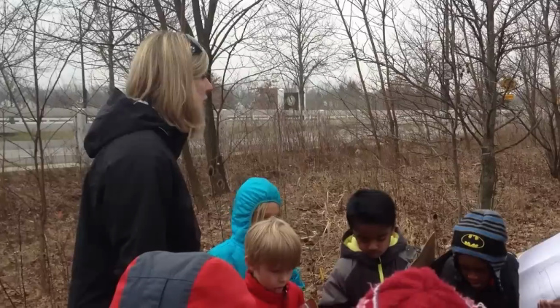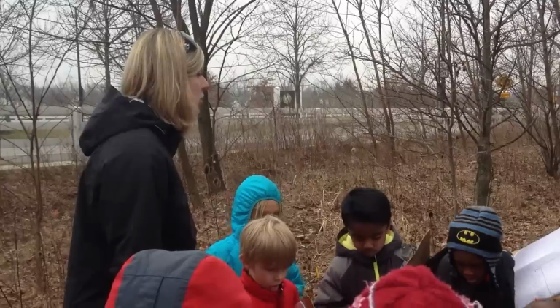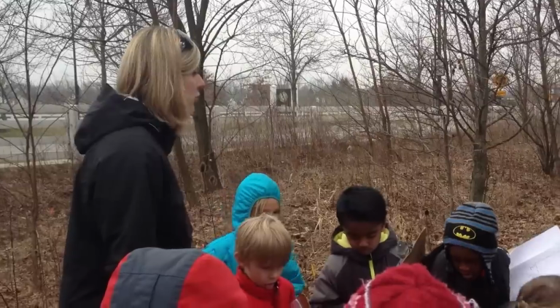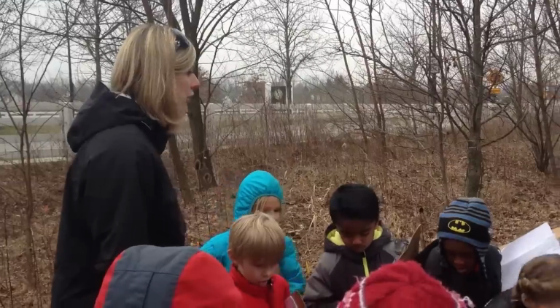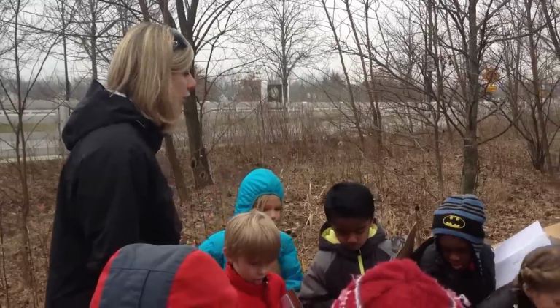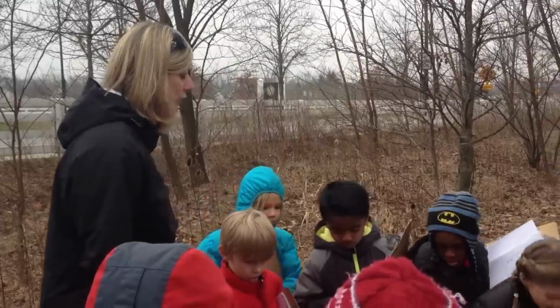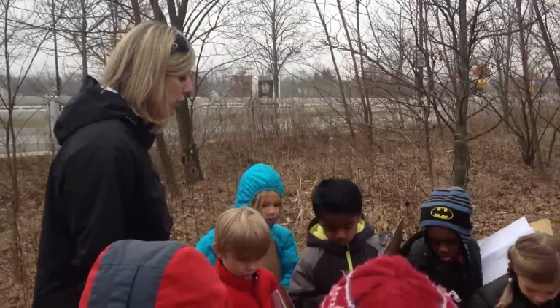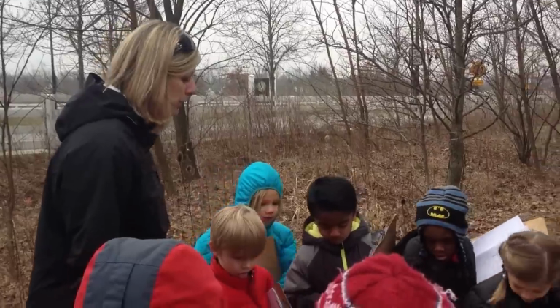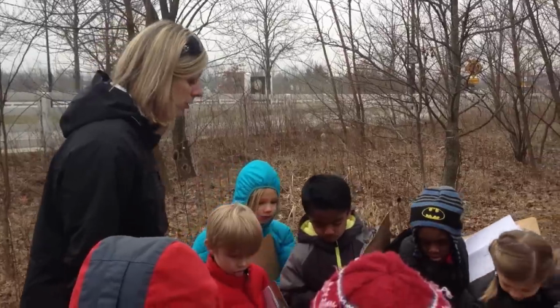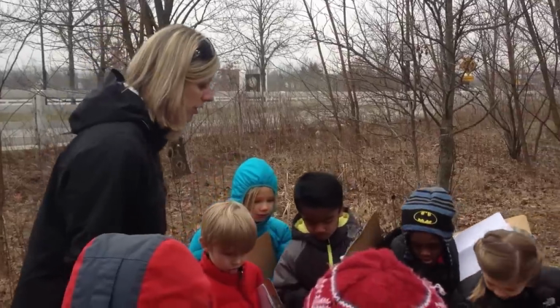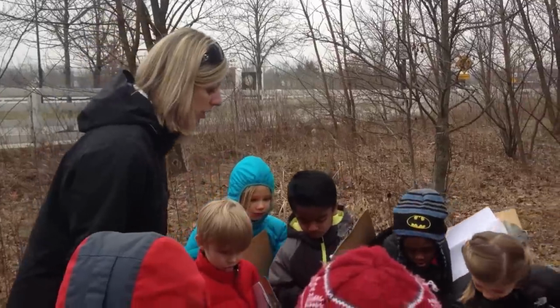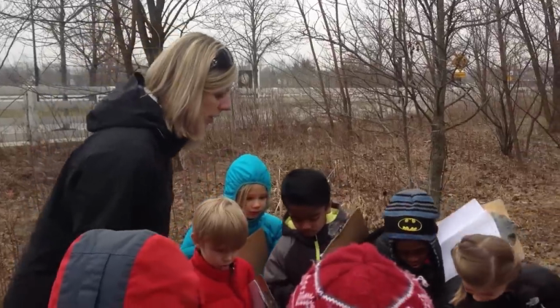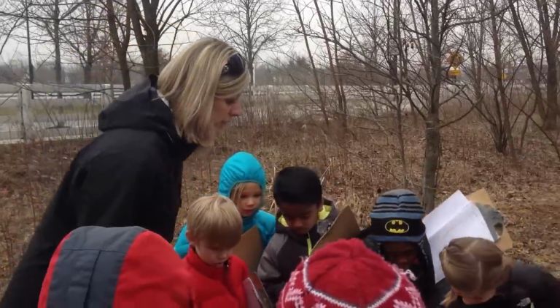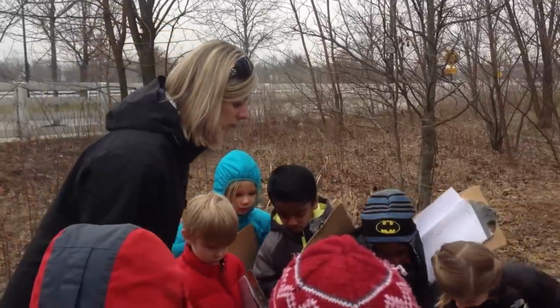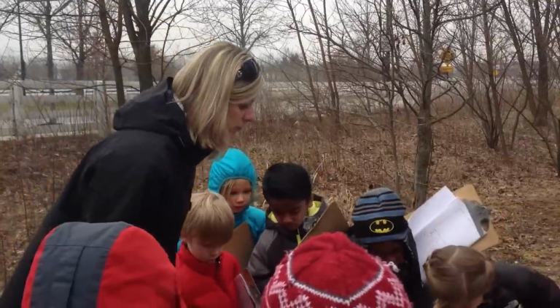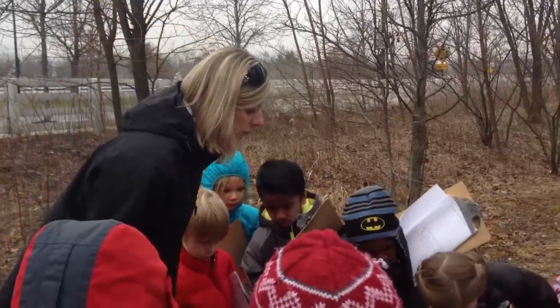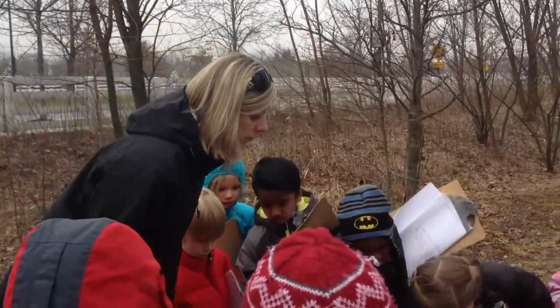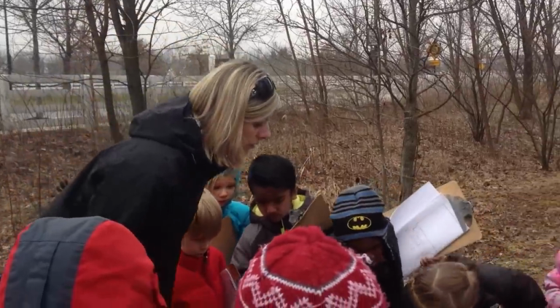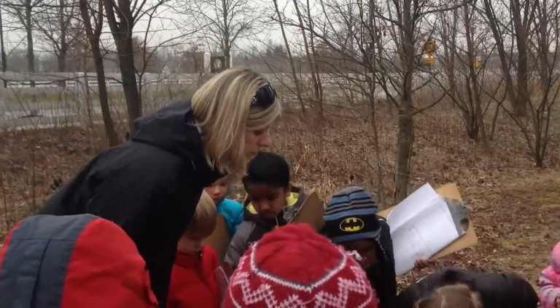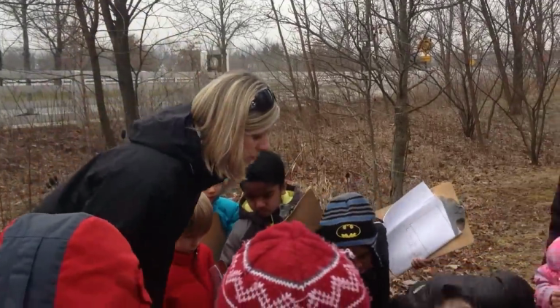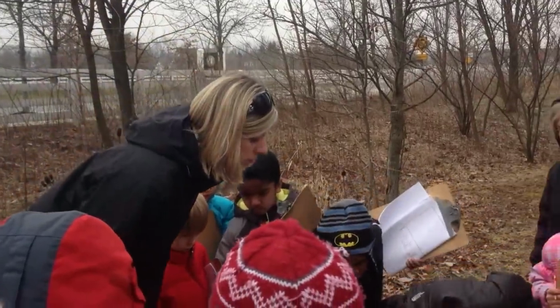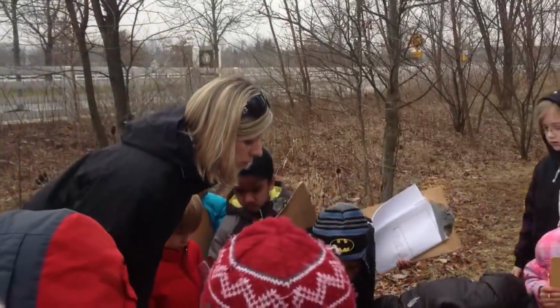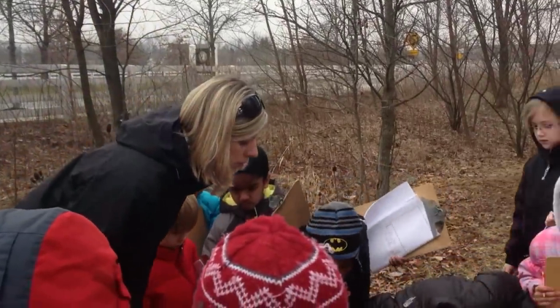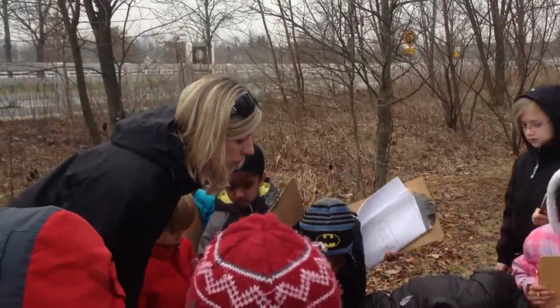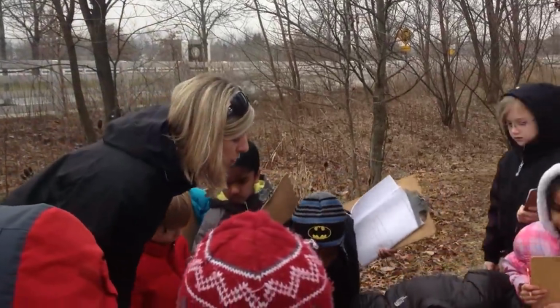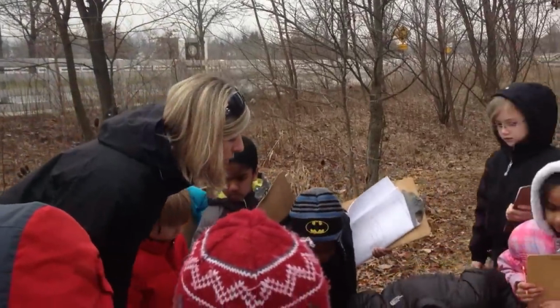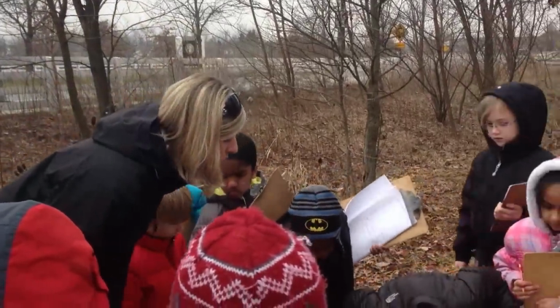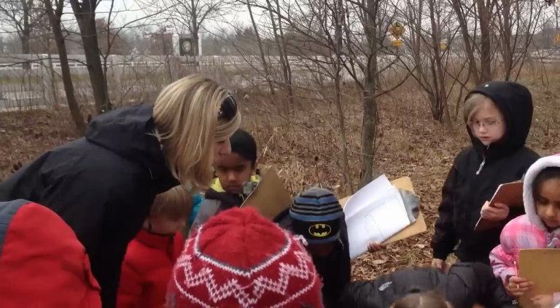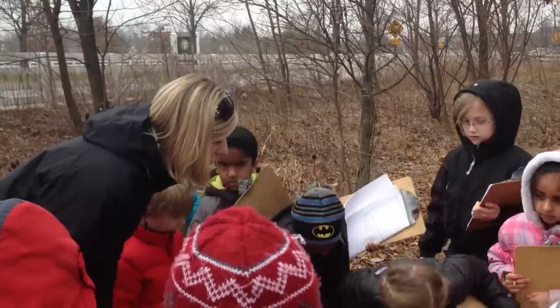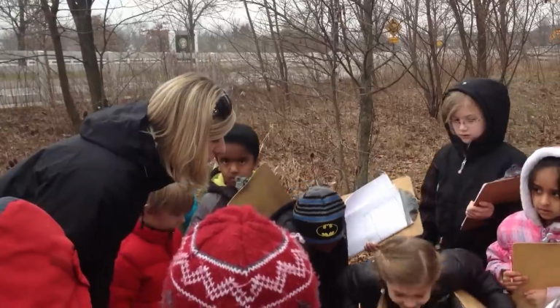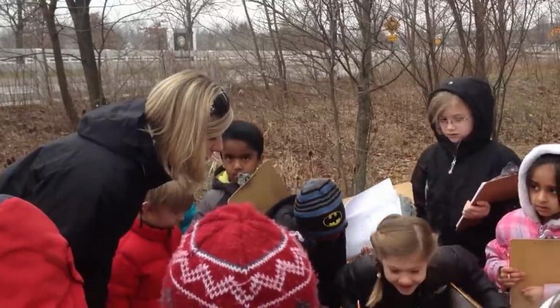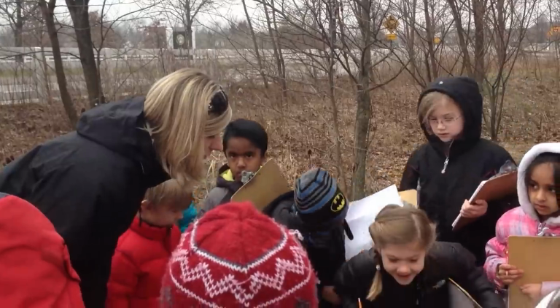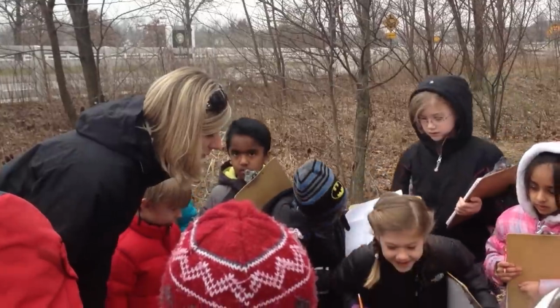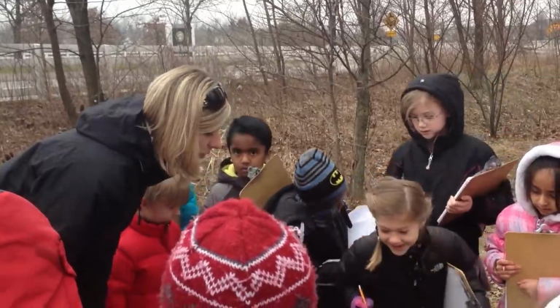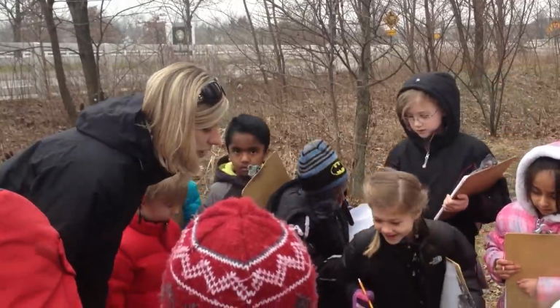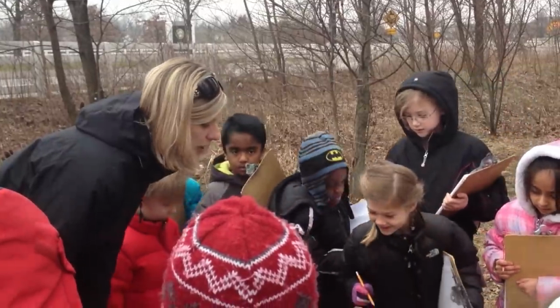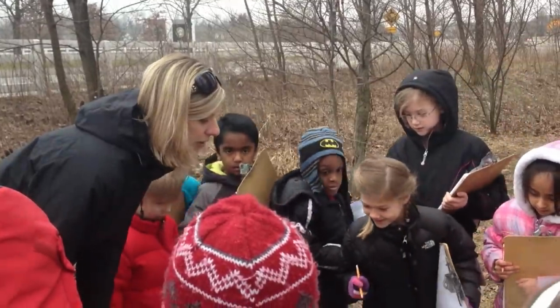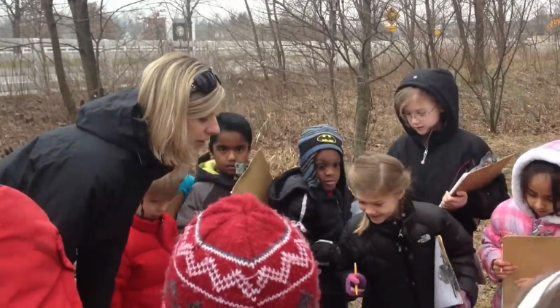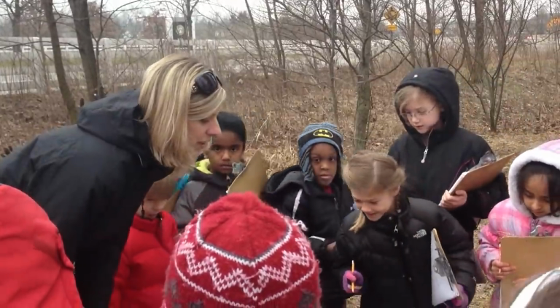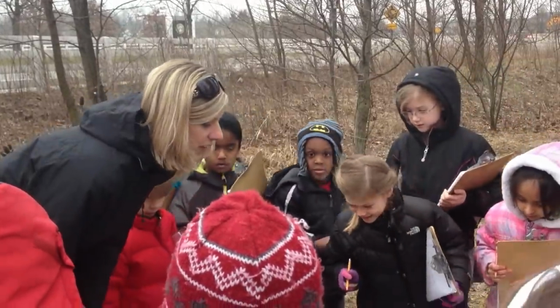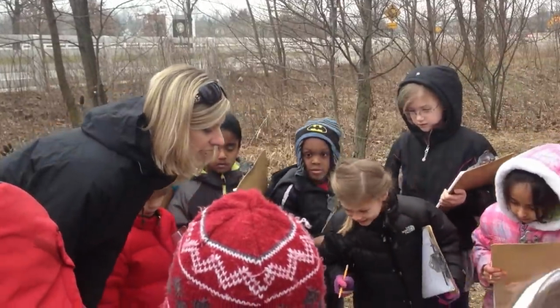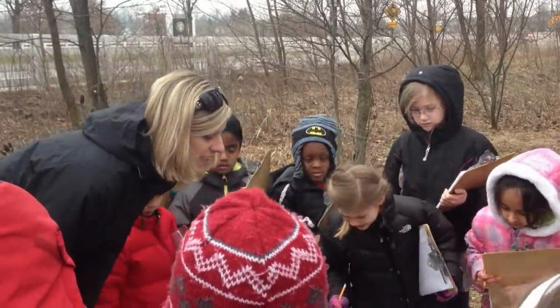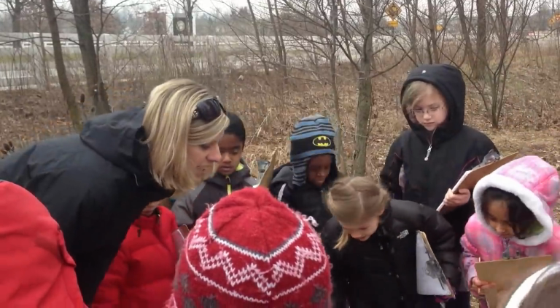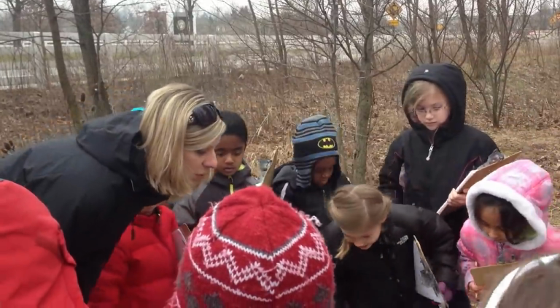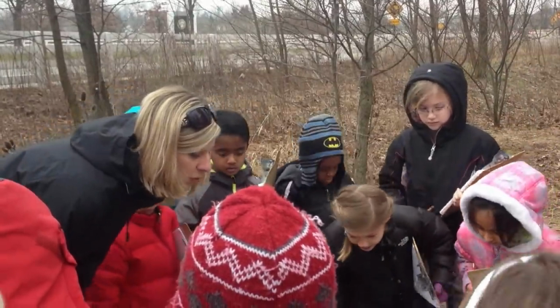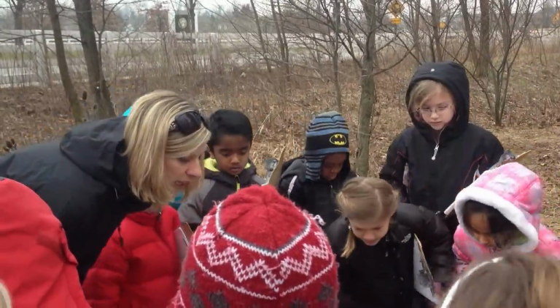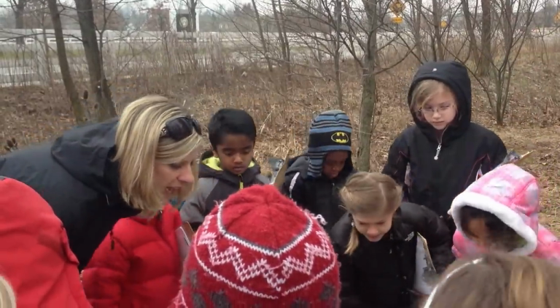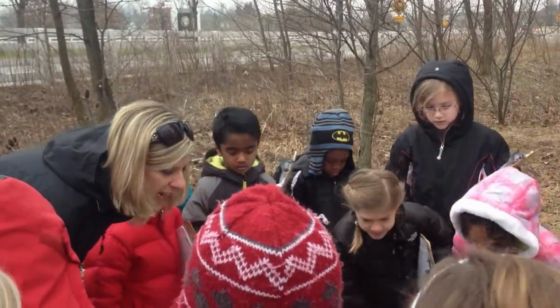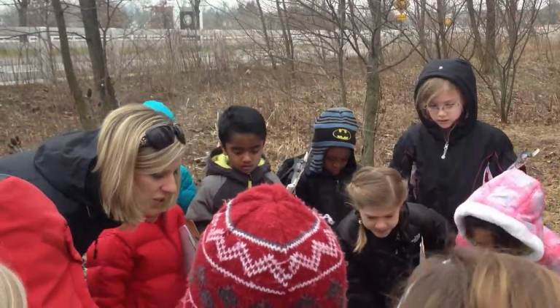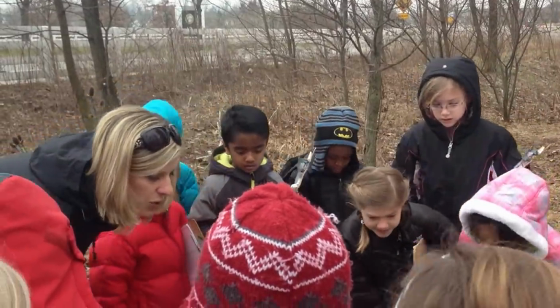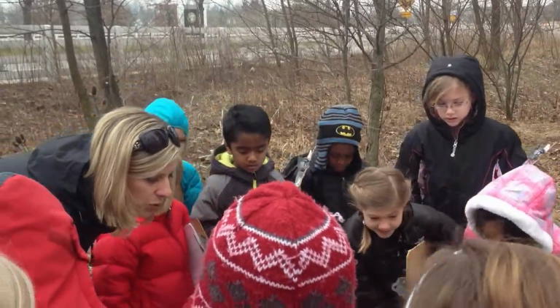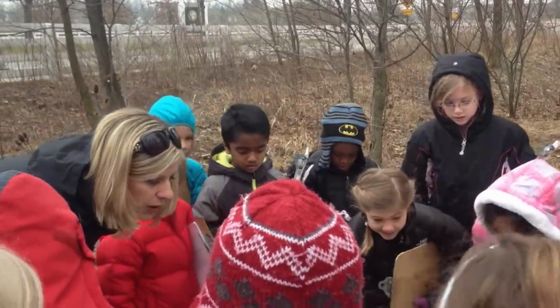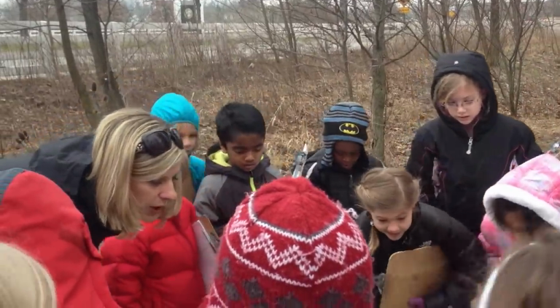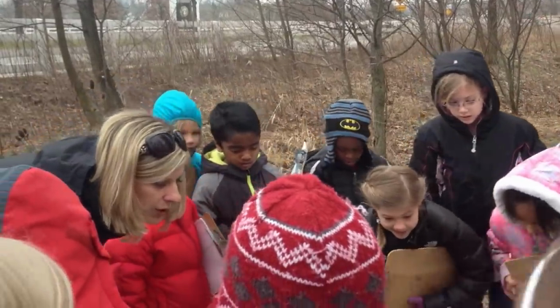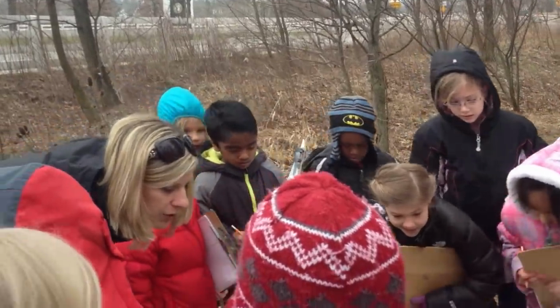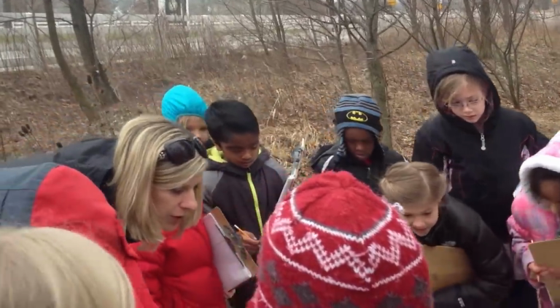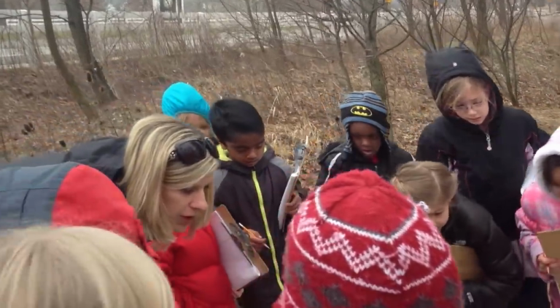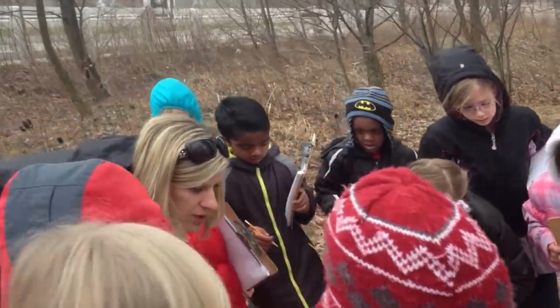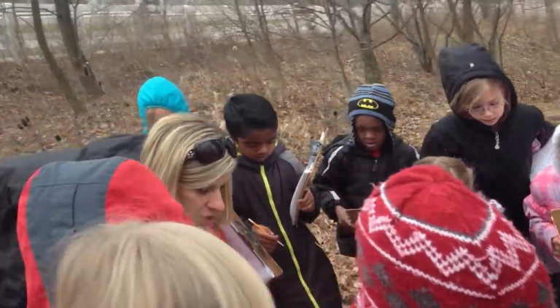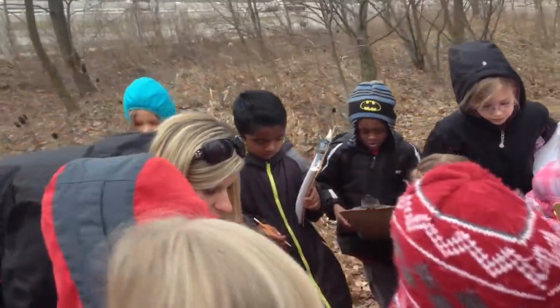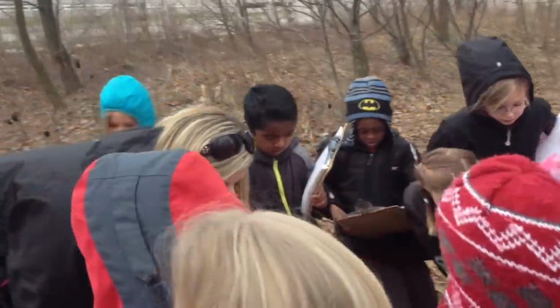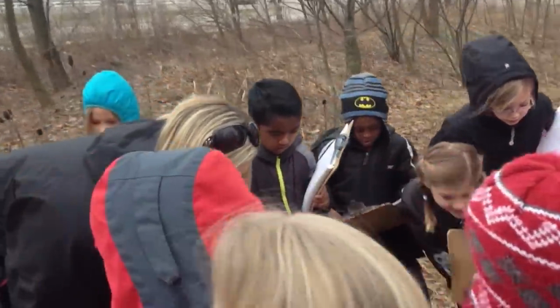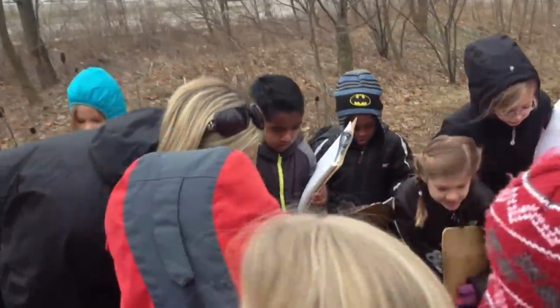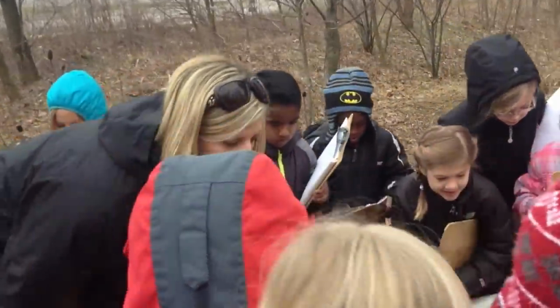Radish grow! Grew? Yeah. Let's see what has grown so far.